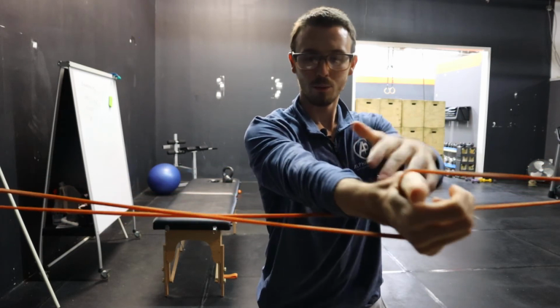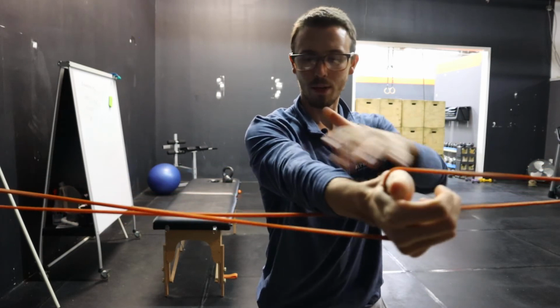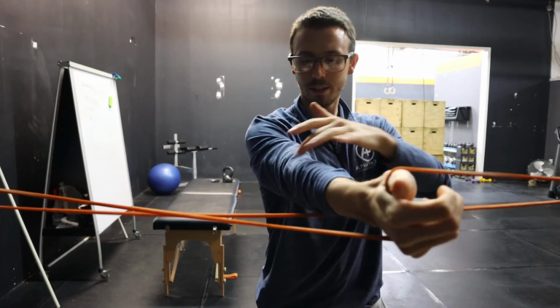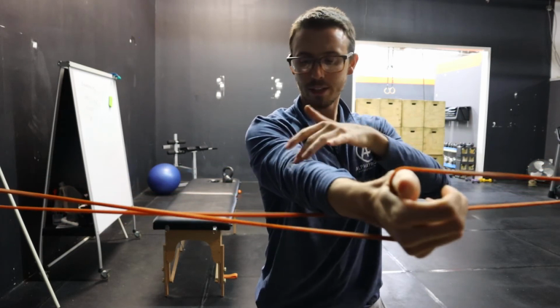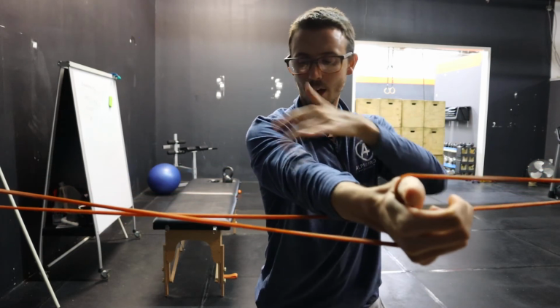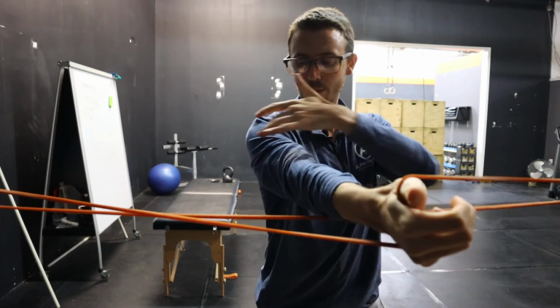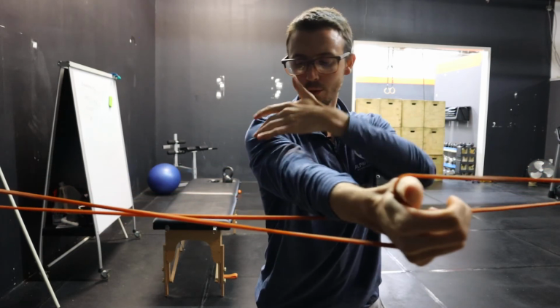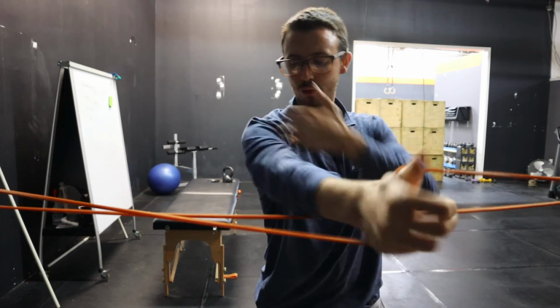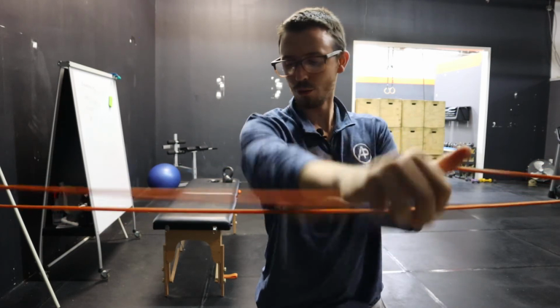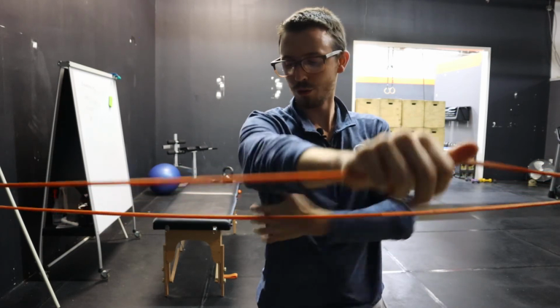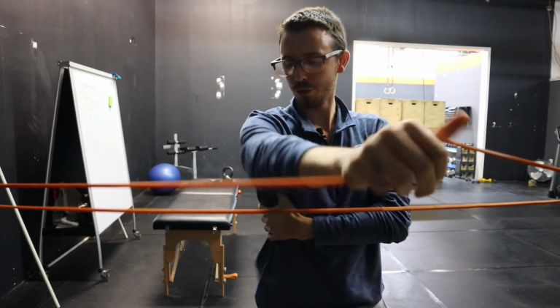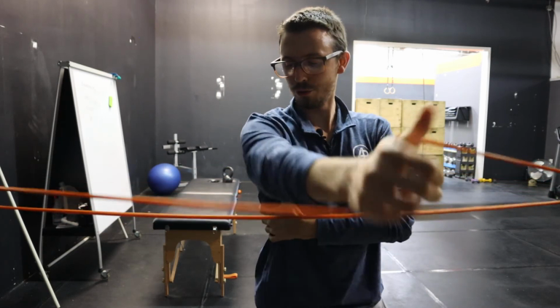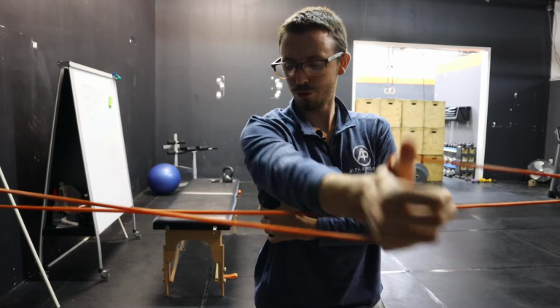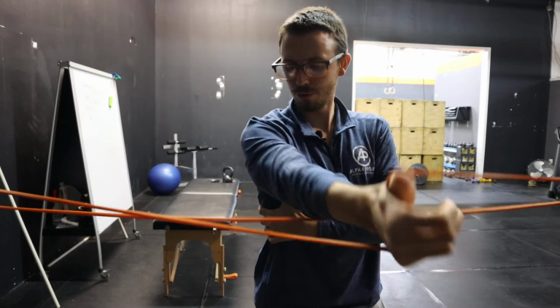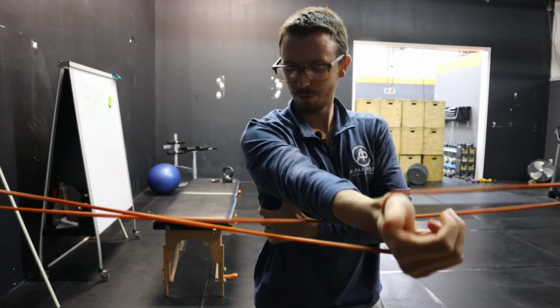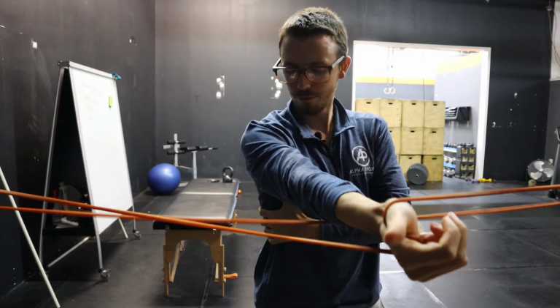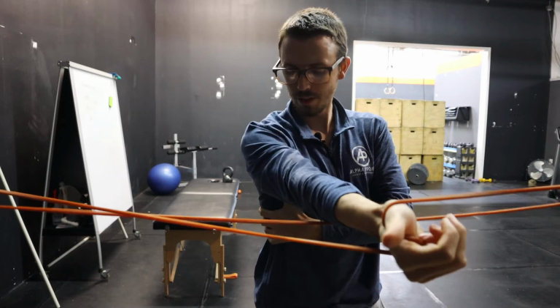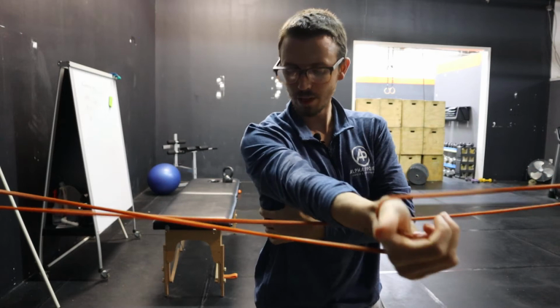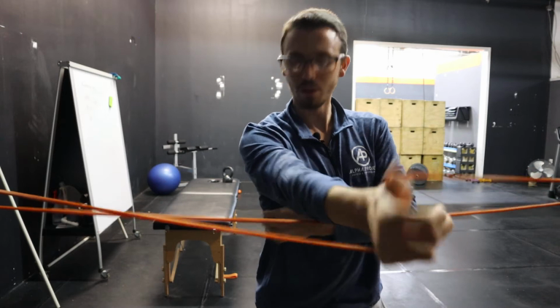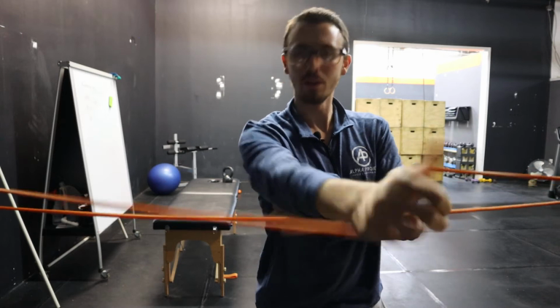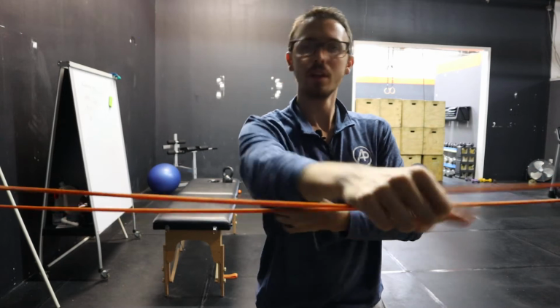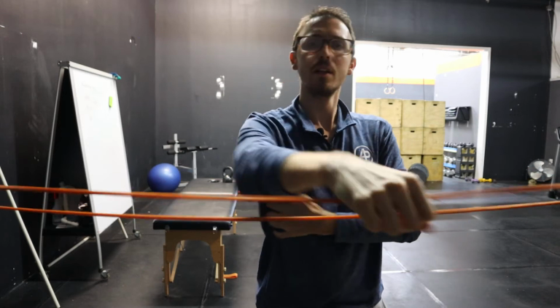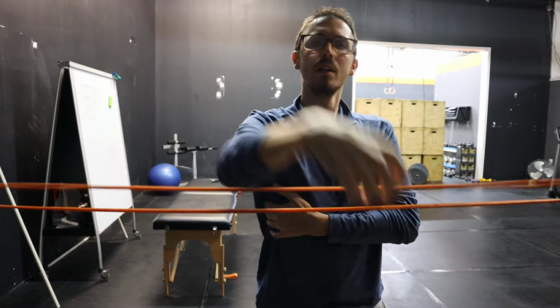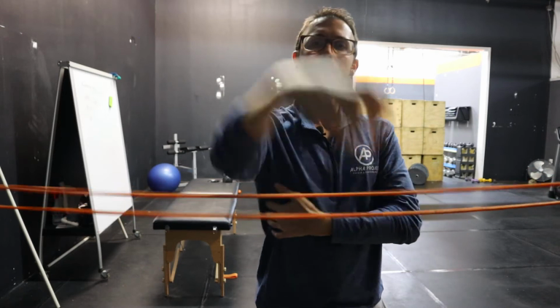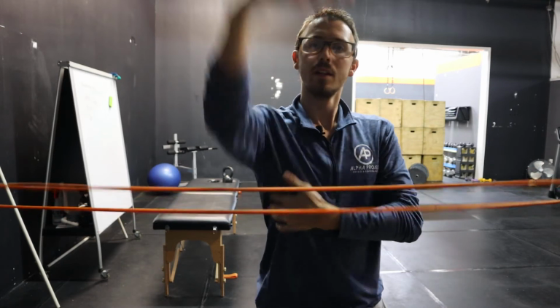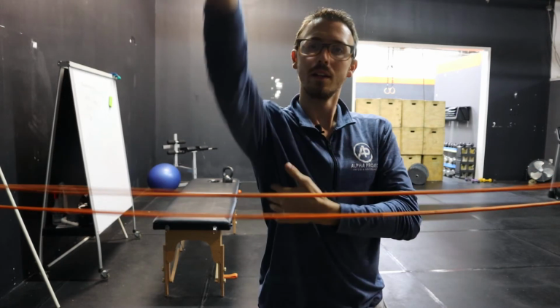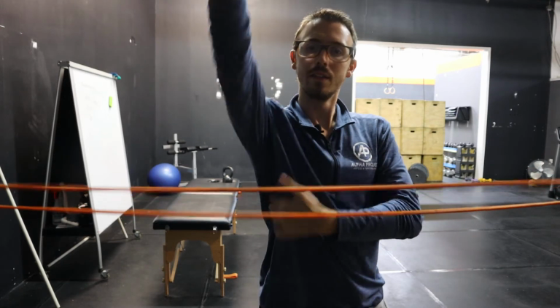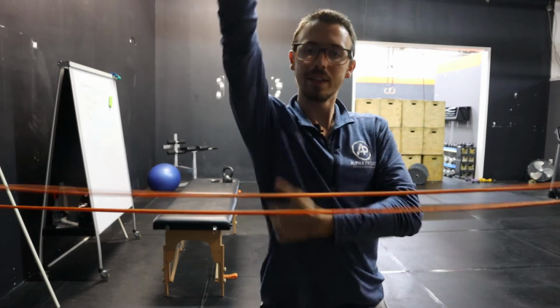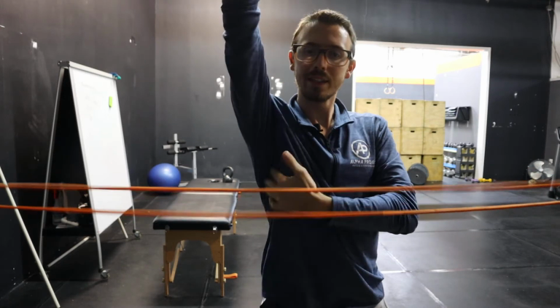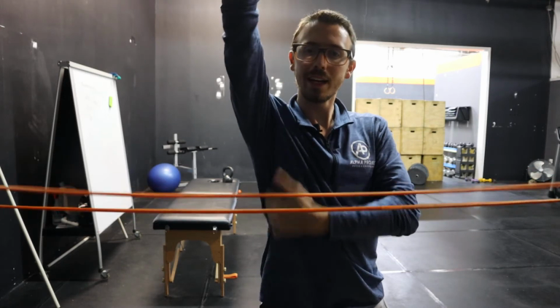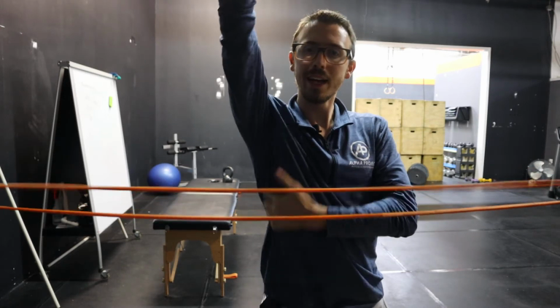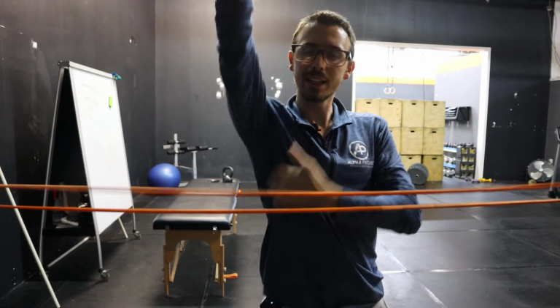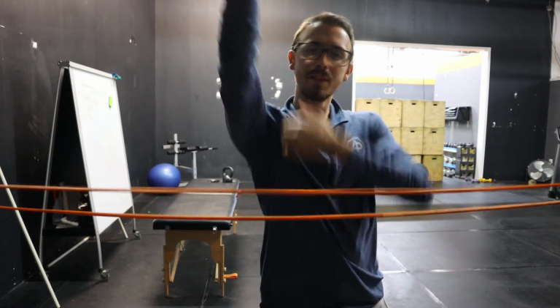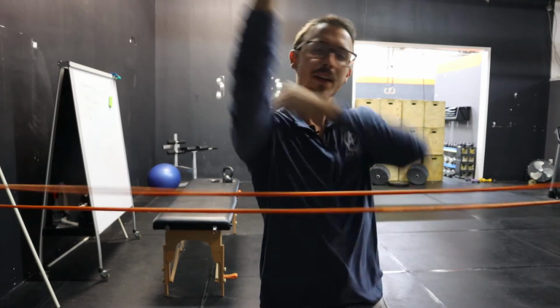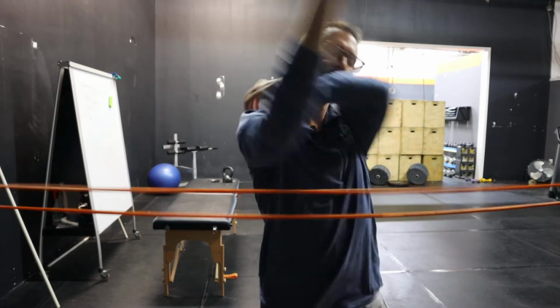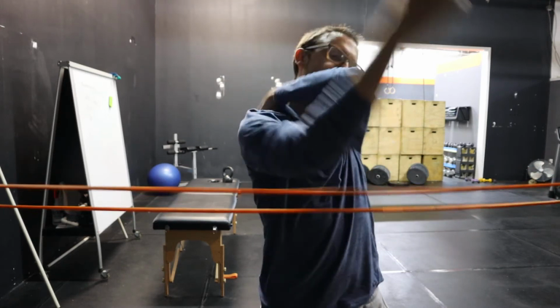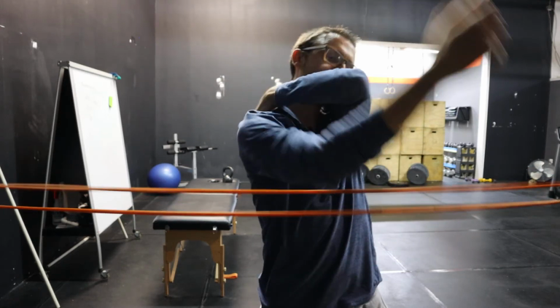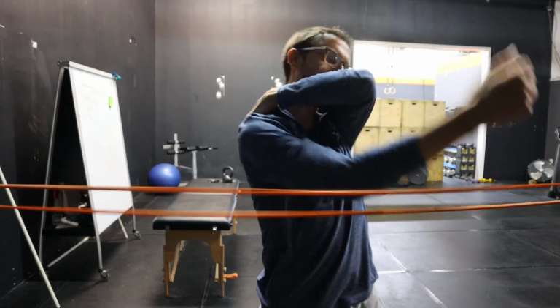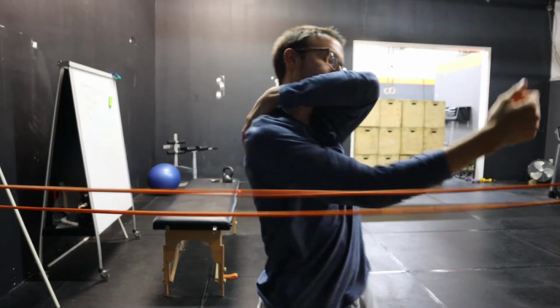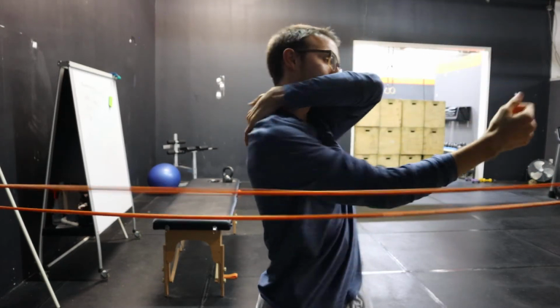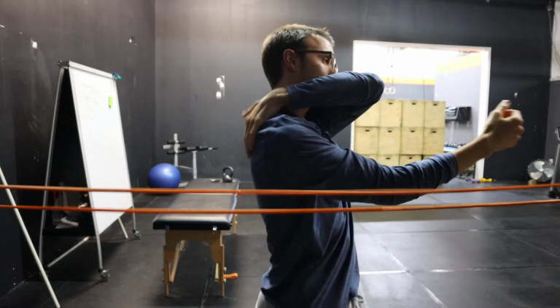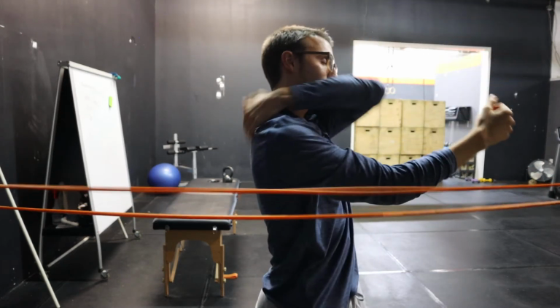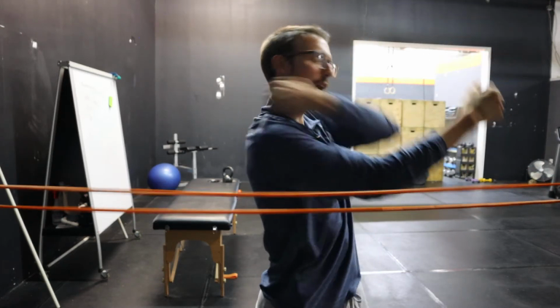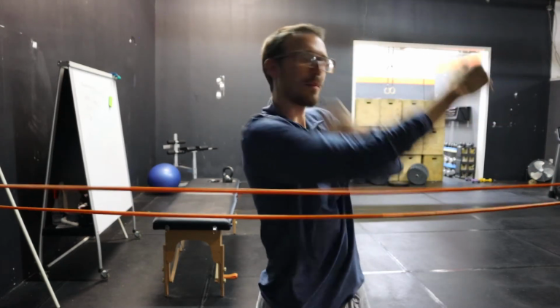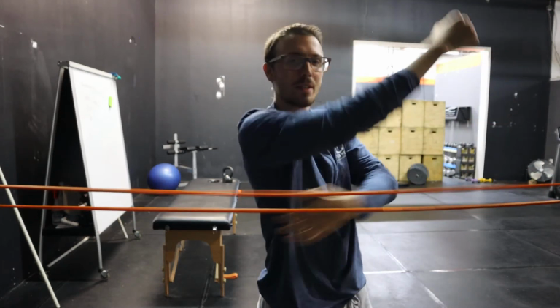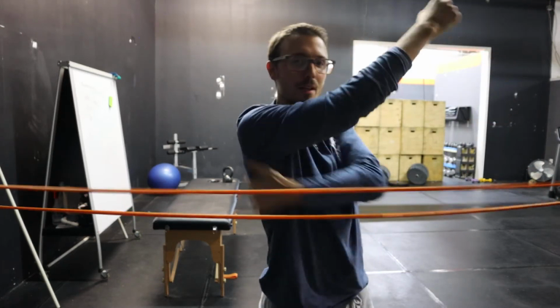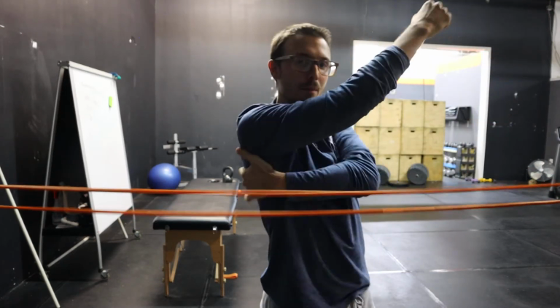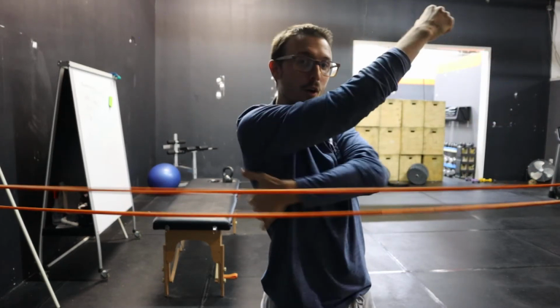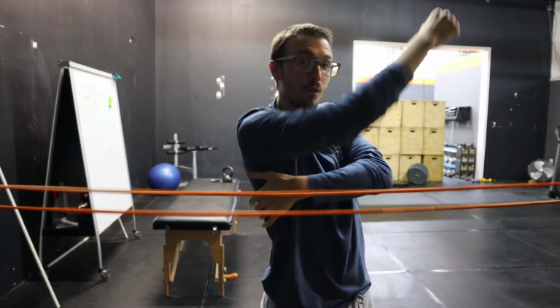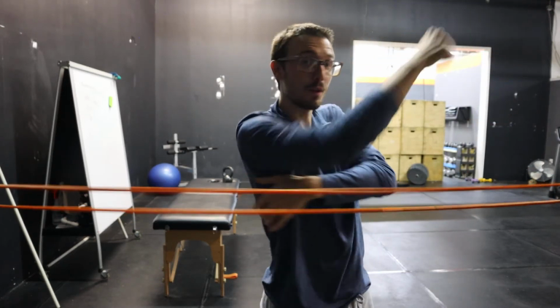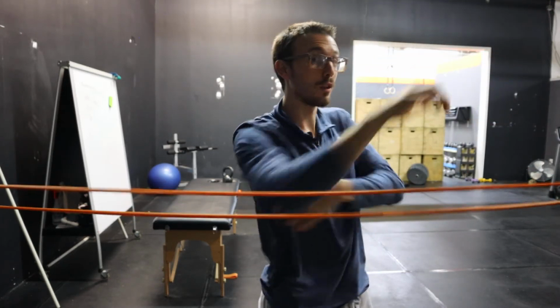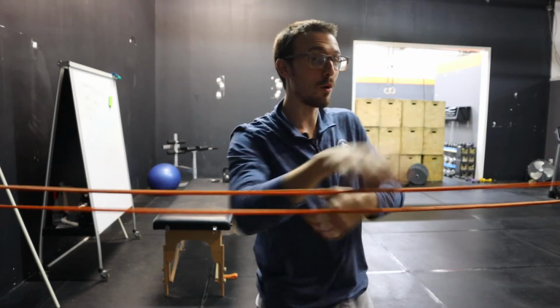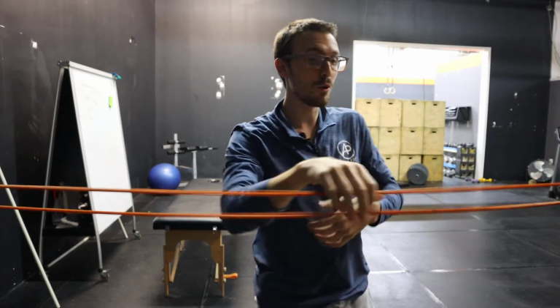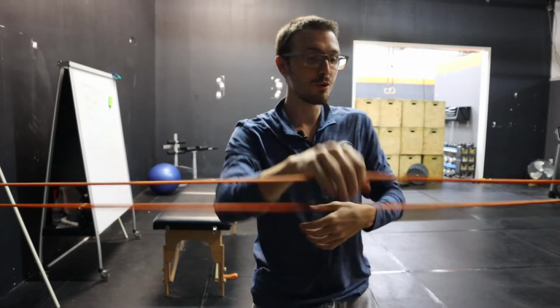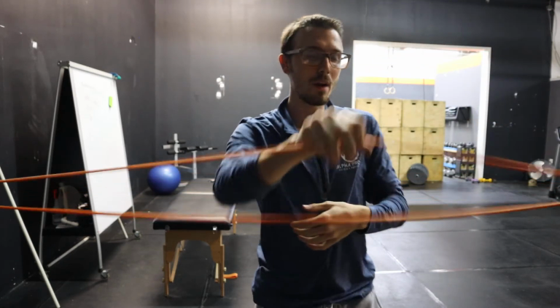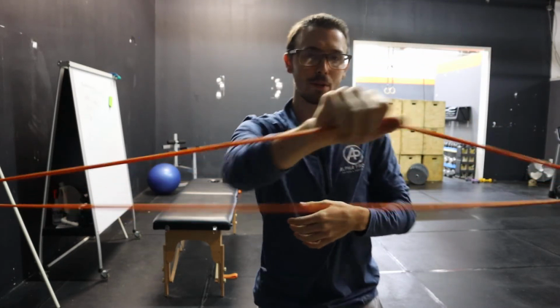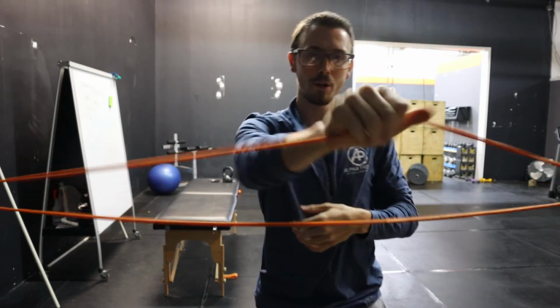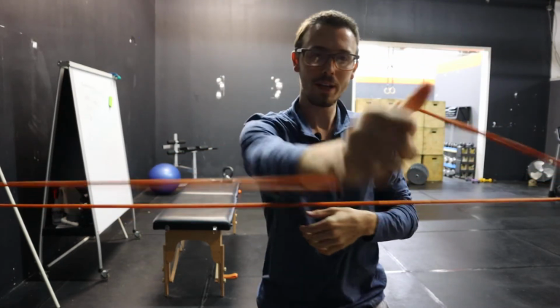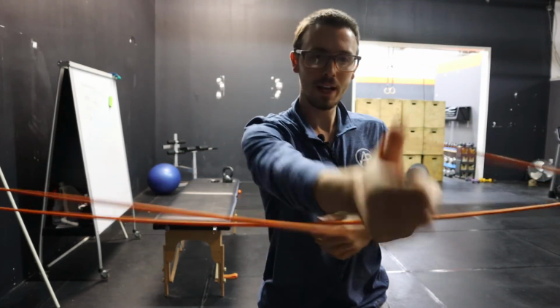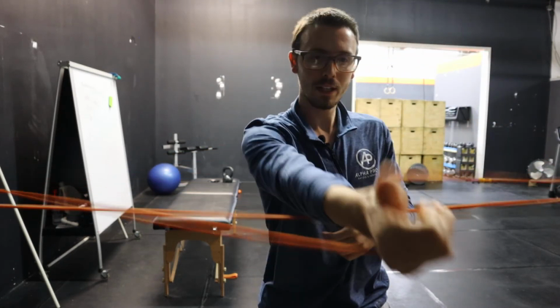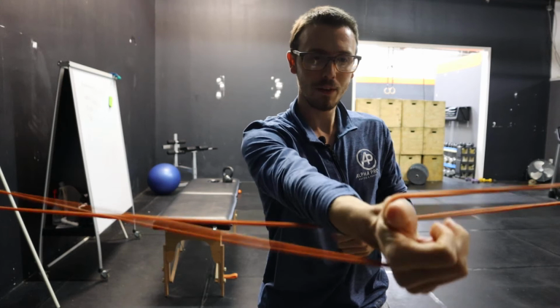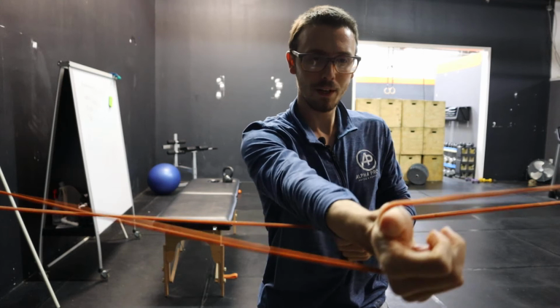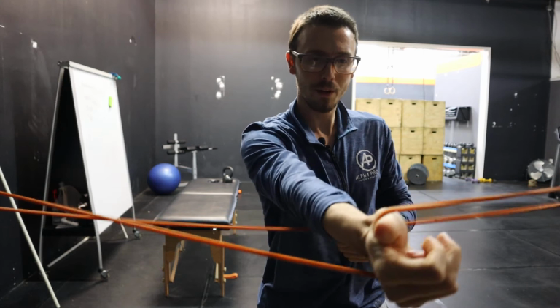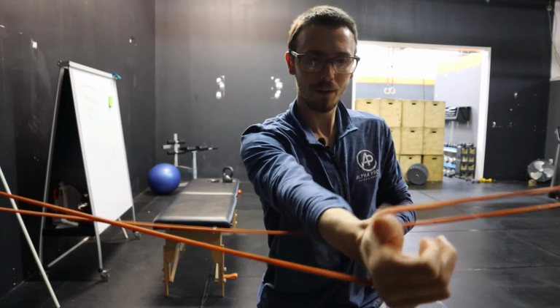Wrist, elbow, shoulder — so you should feel this activate your traps, and hopefully the lower traps start to activate here.